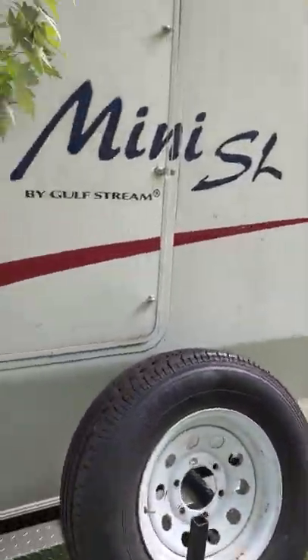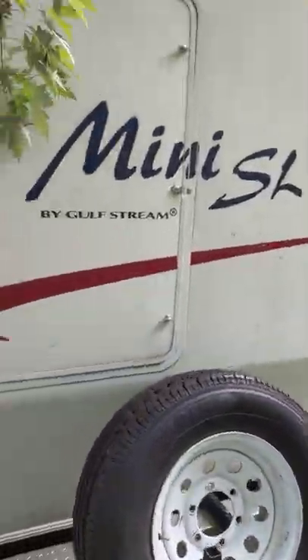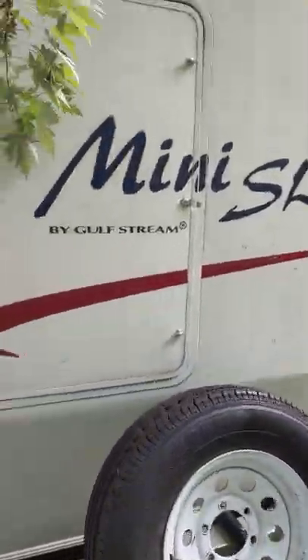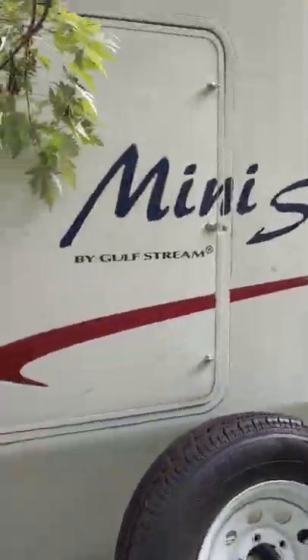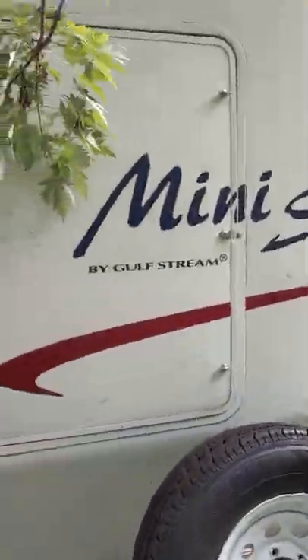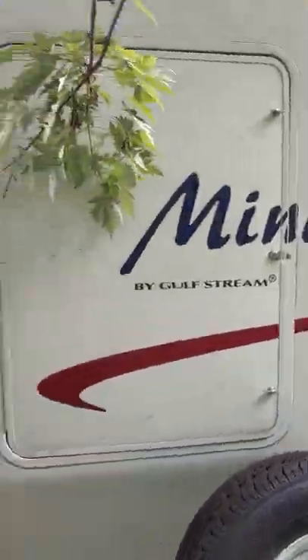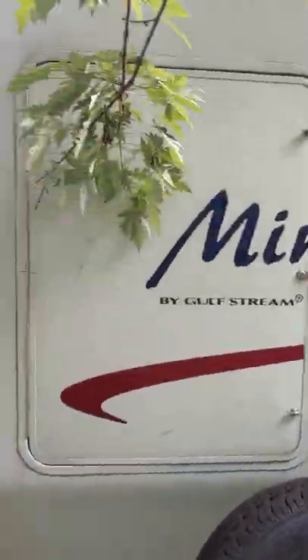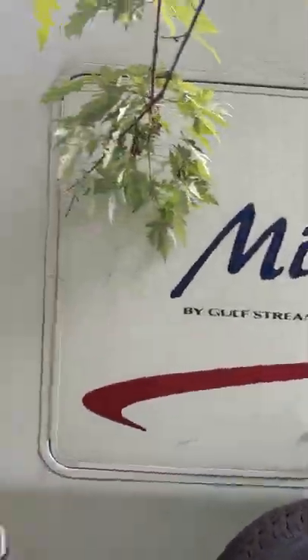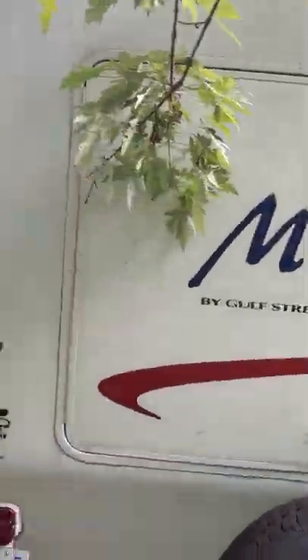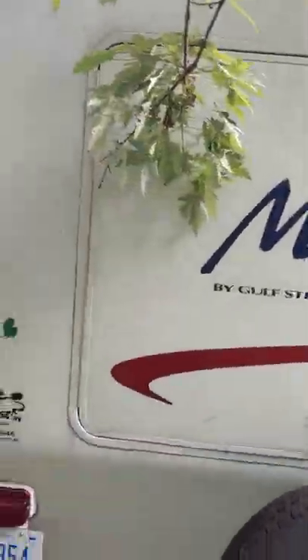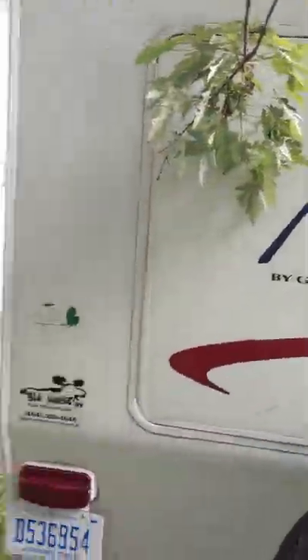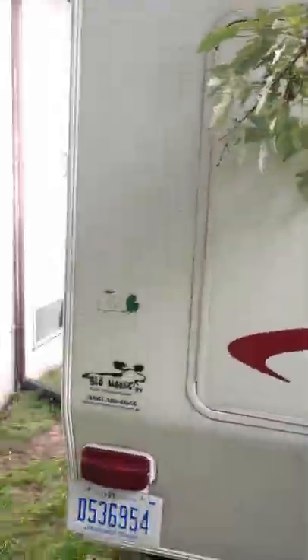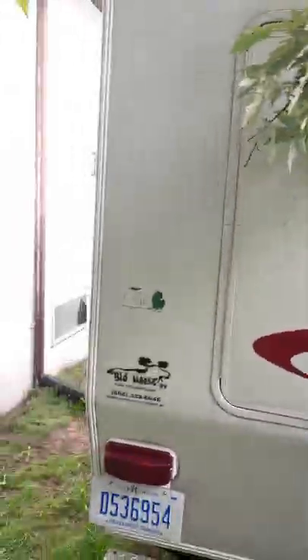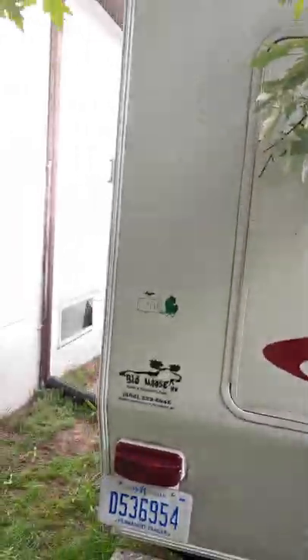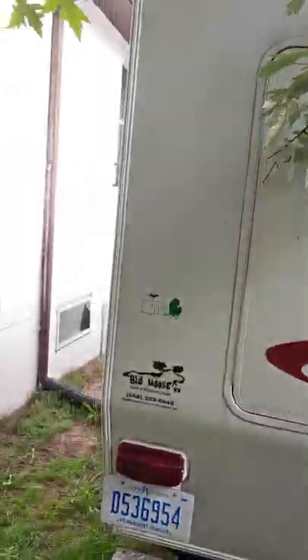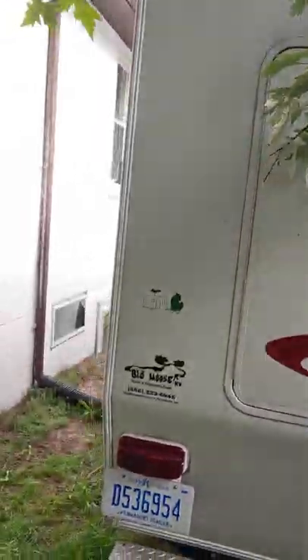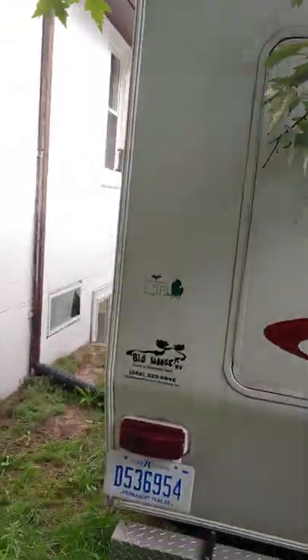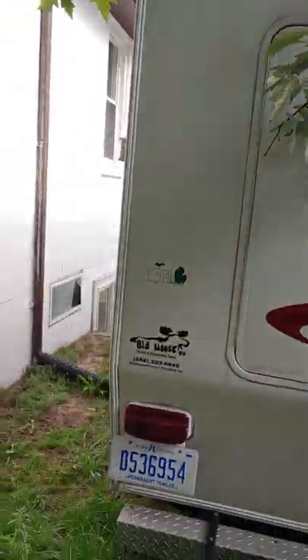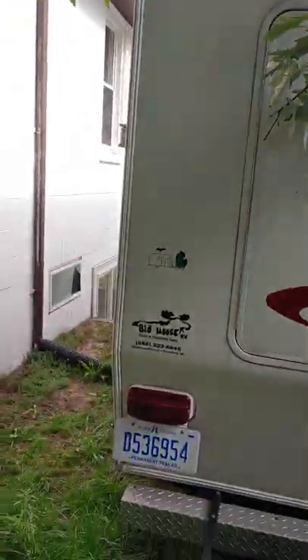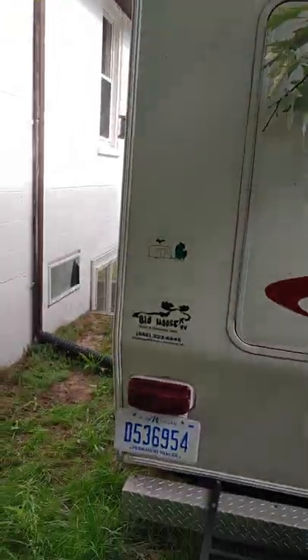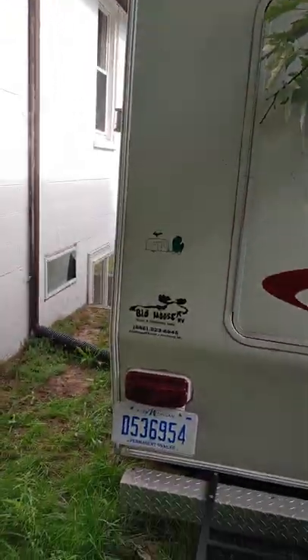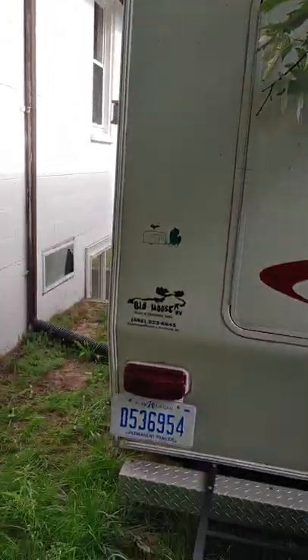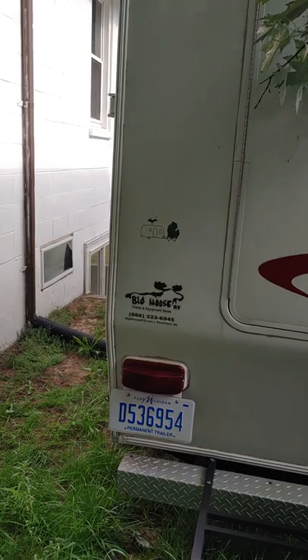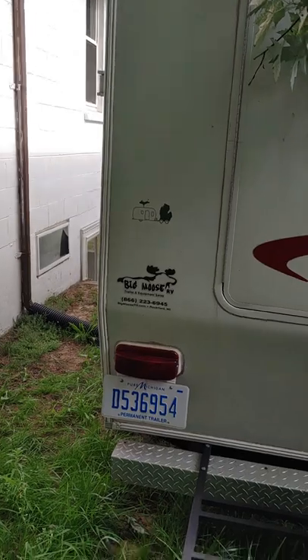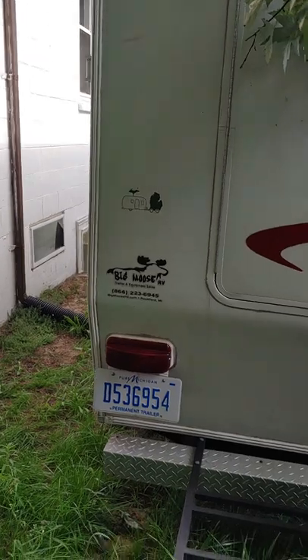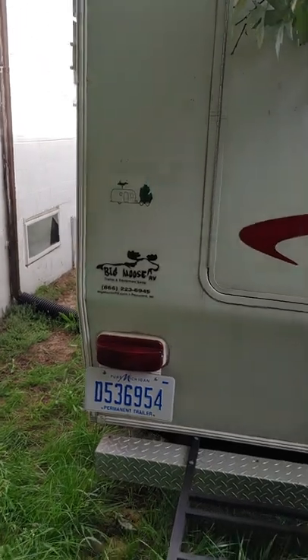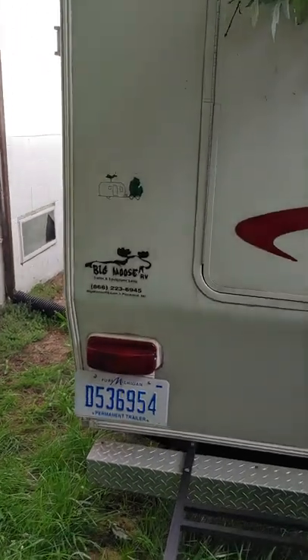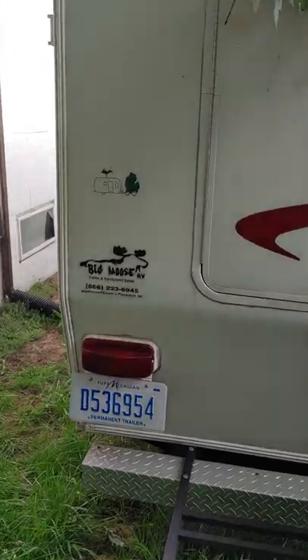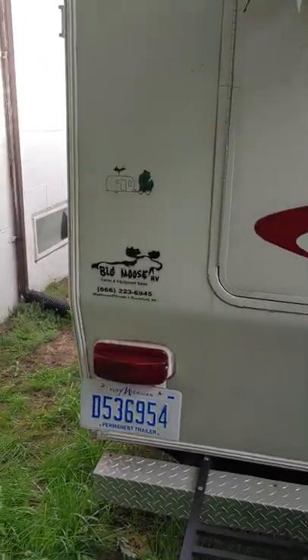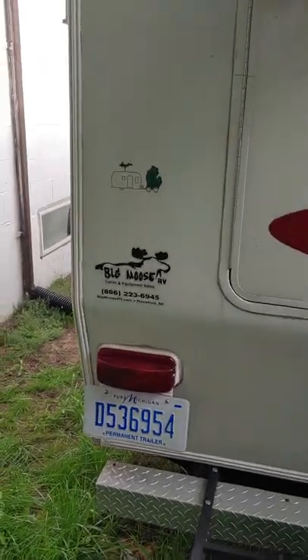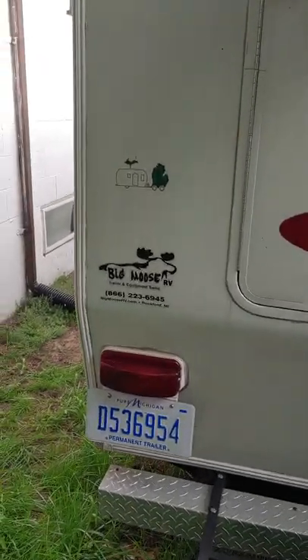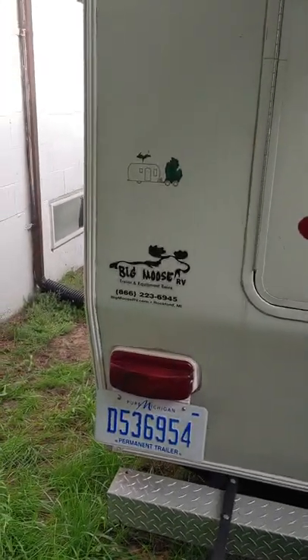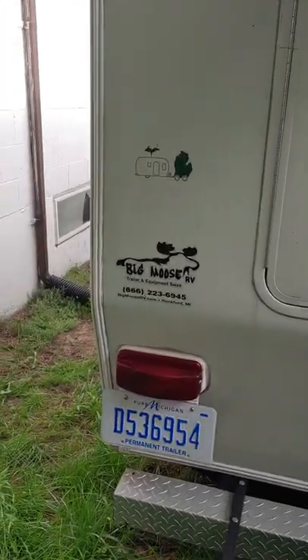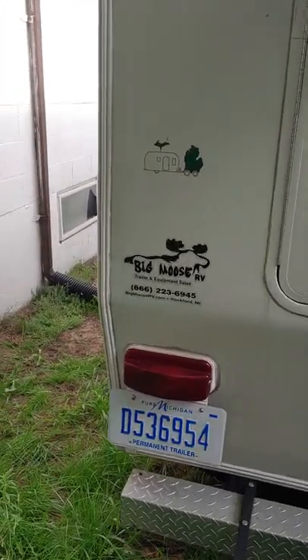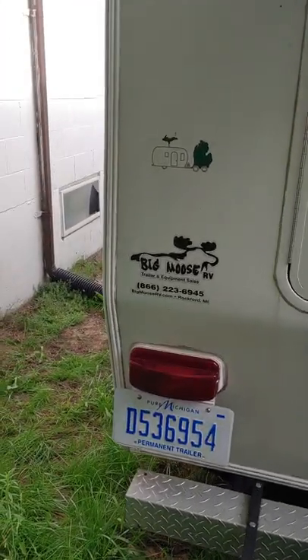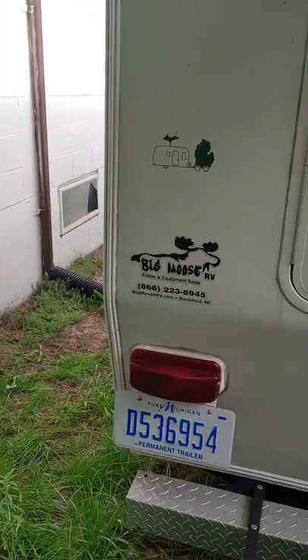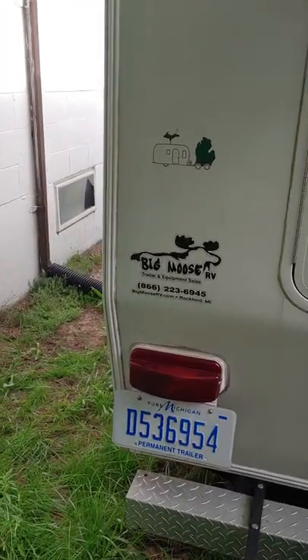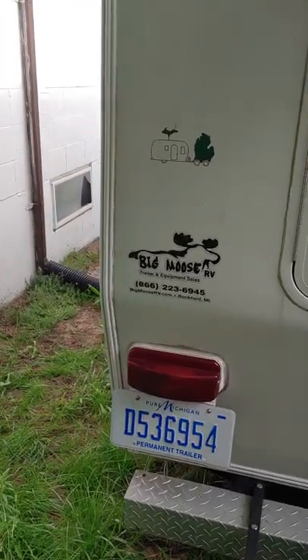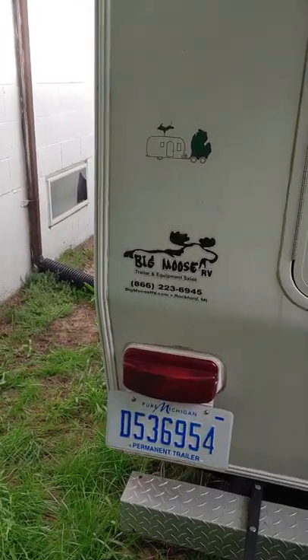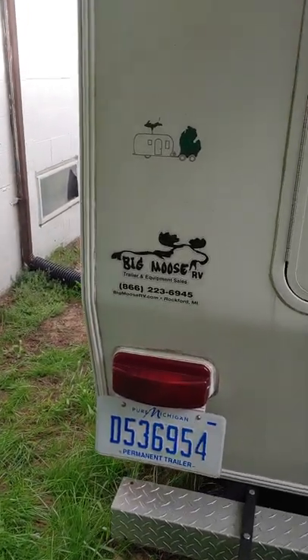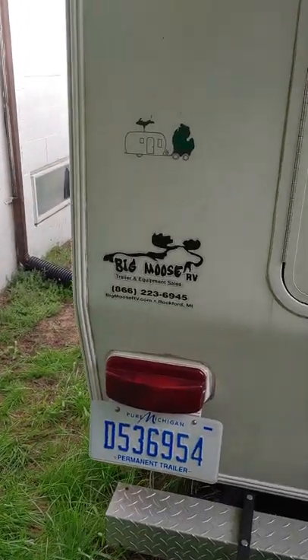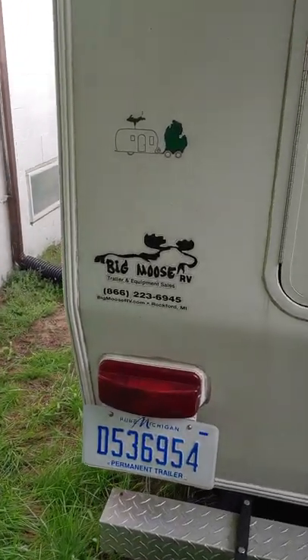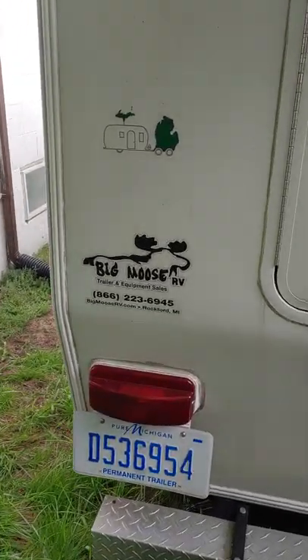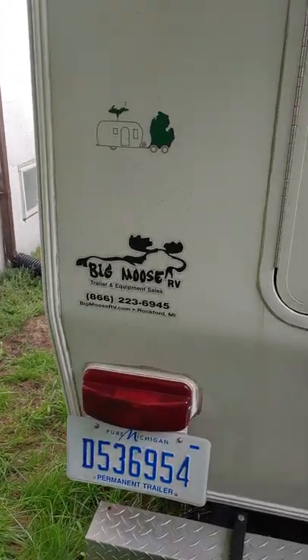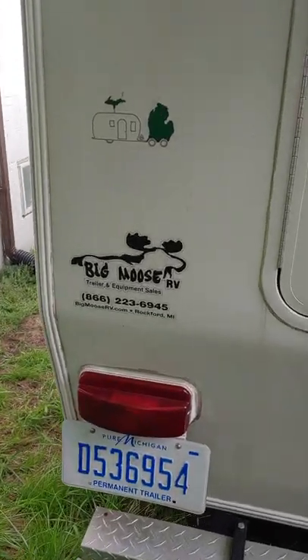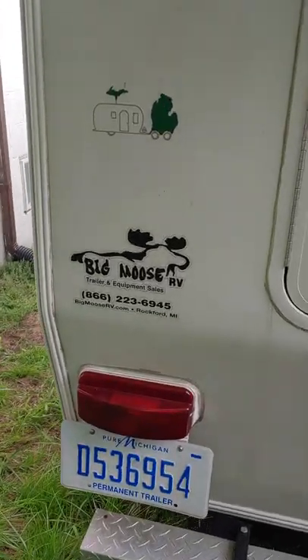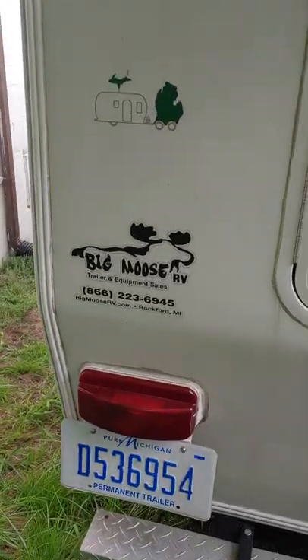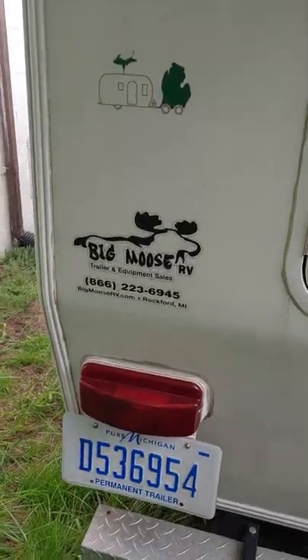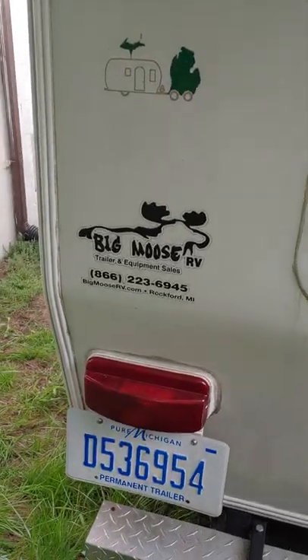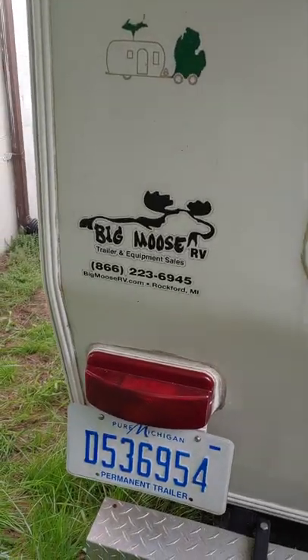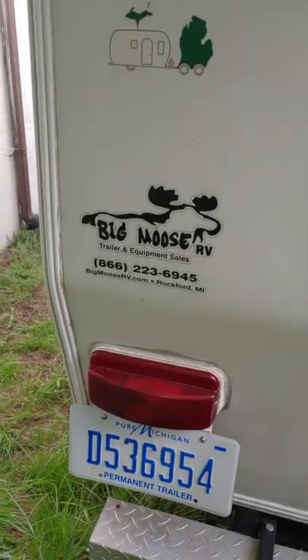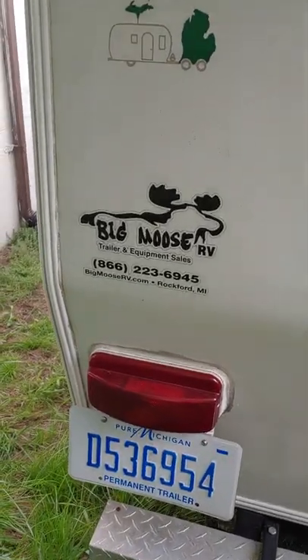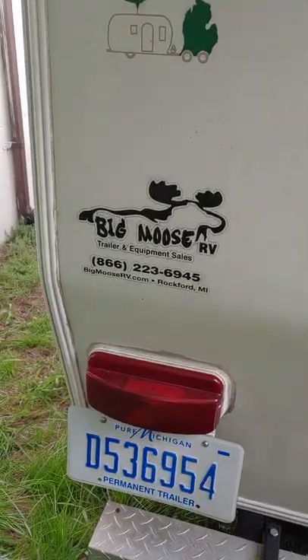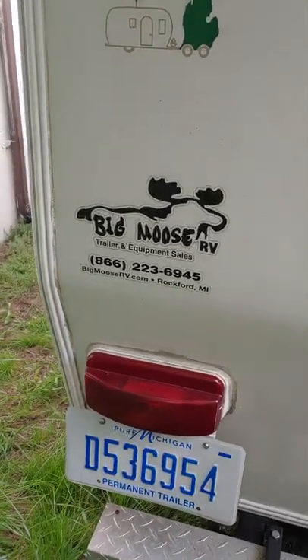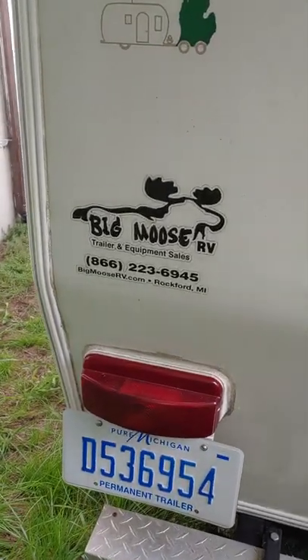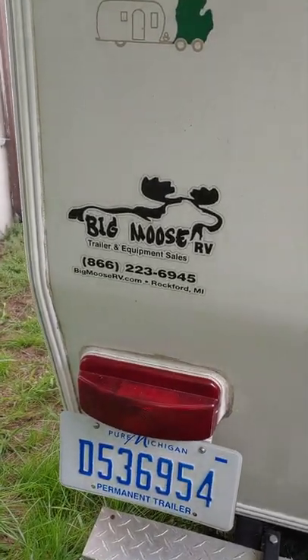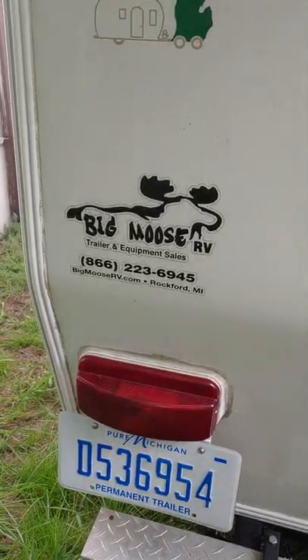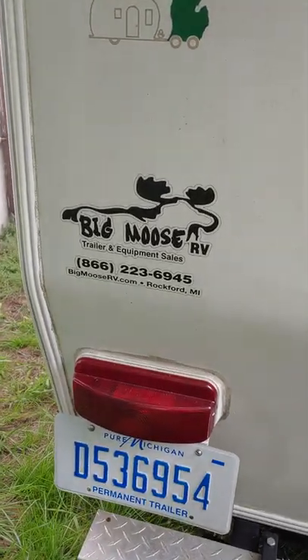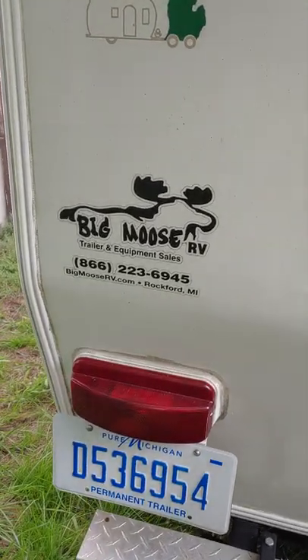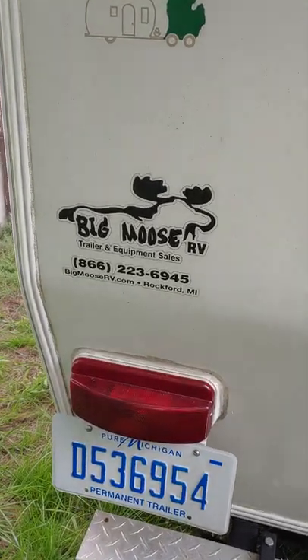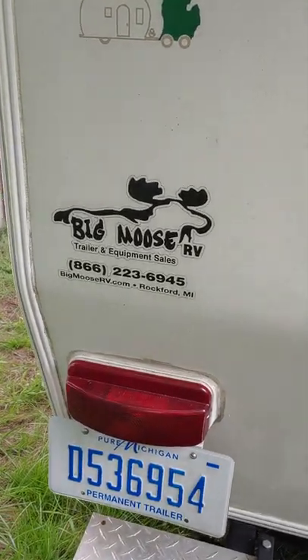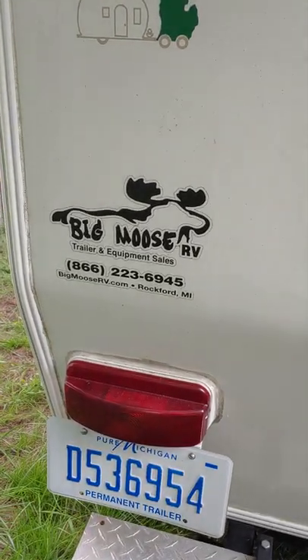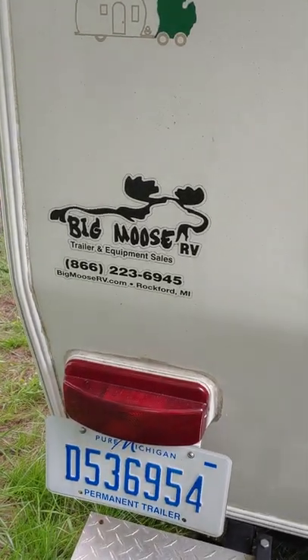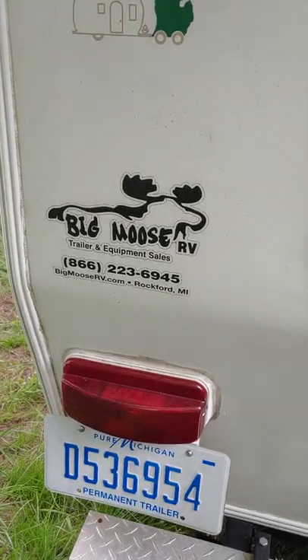And on the back side here, big big ups to Blue Moose RV out of Rockford.